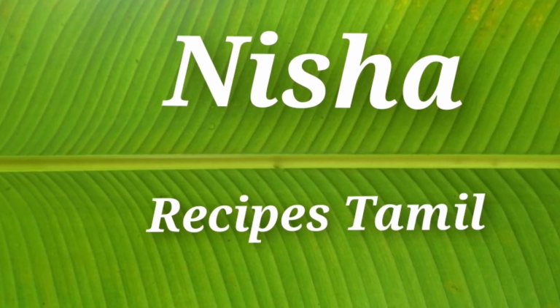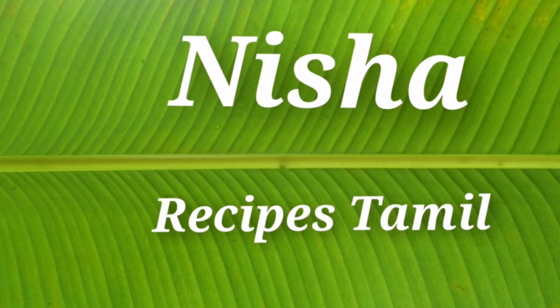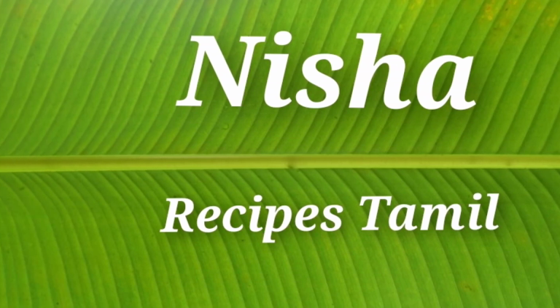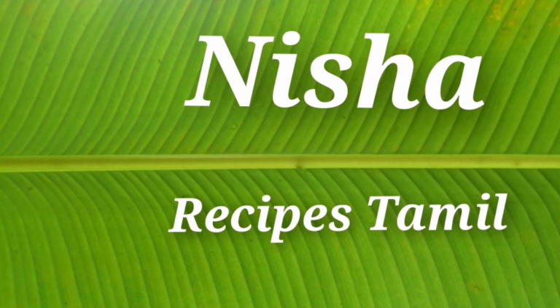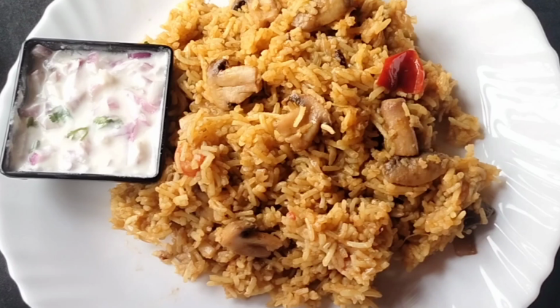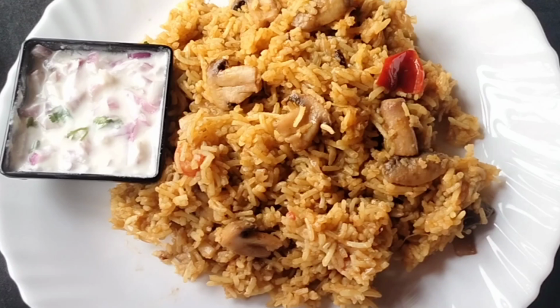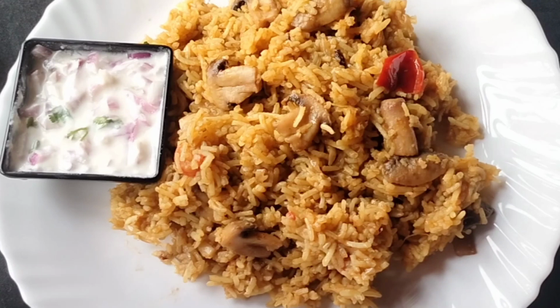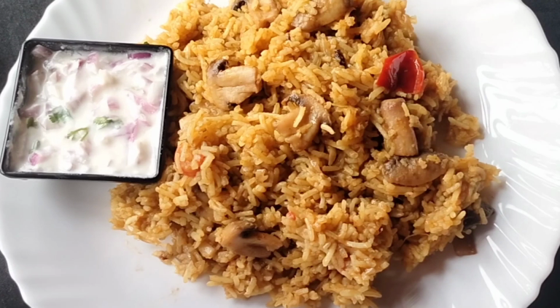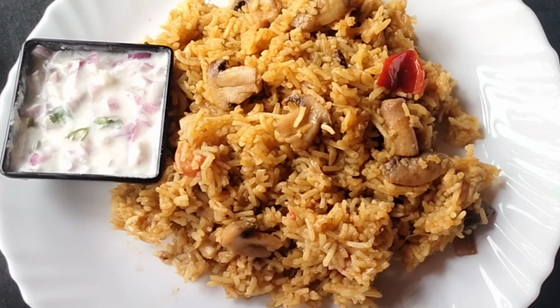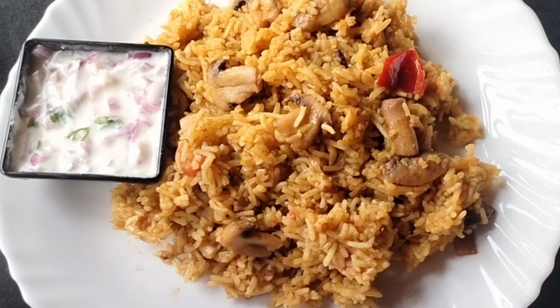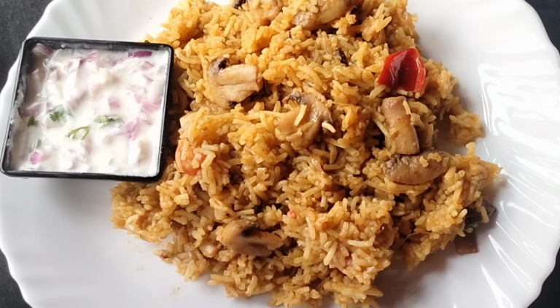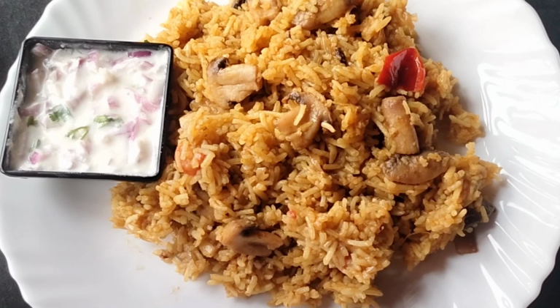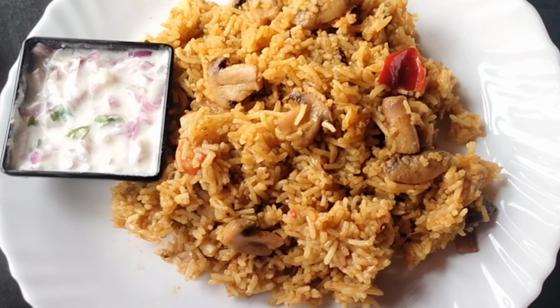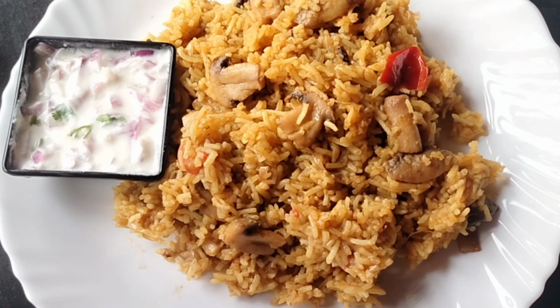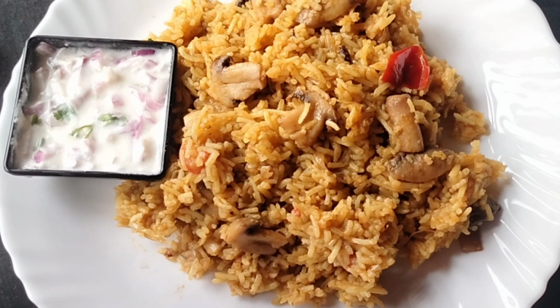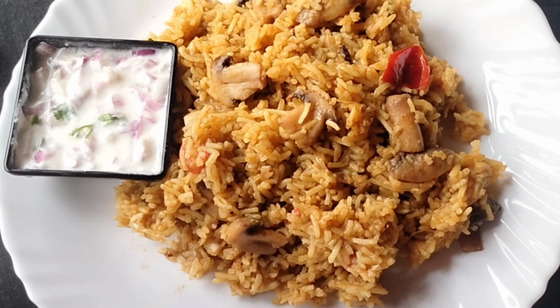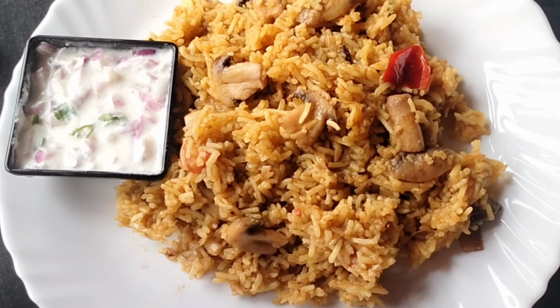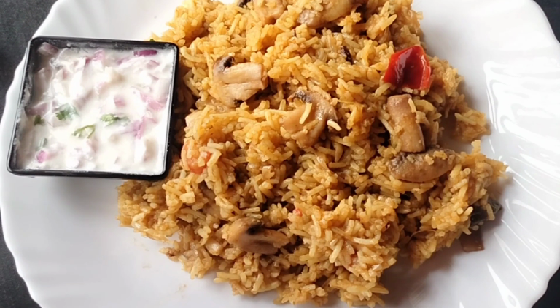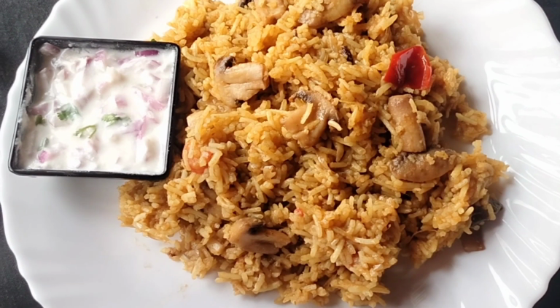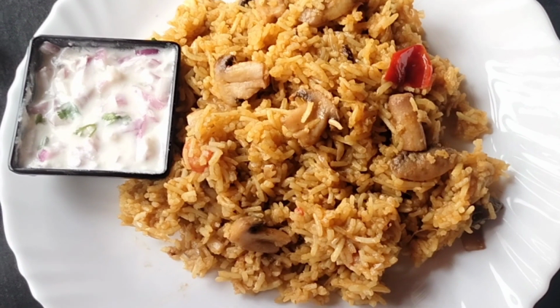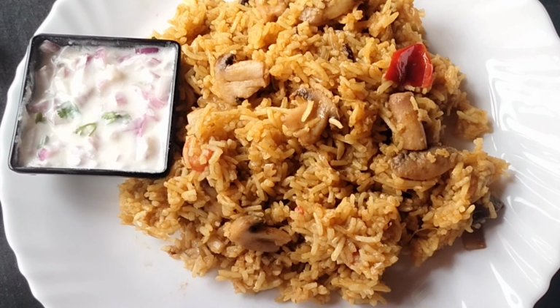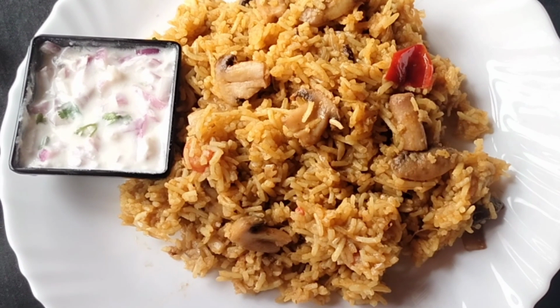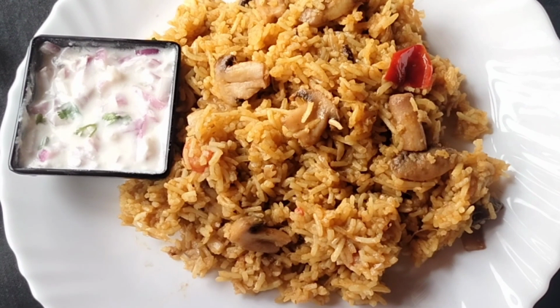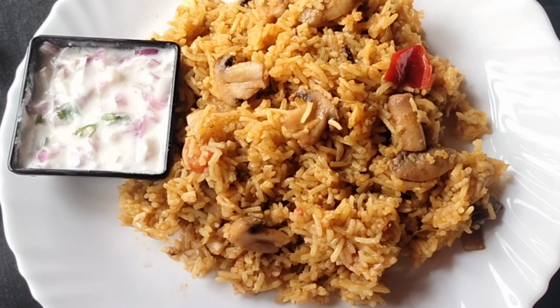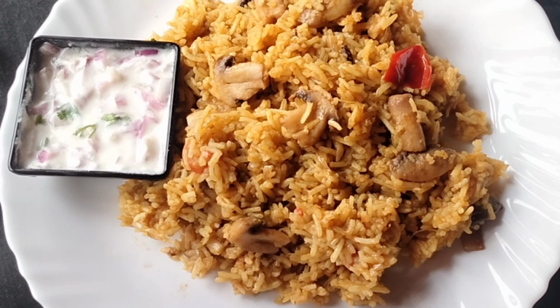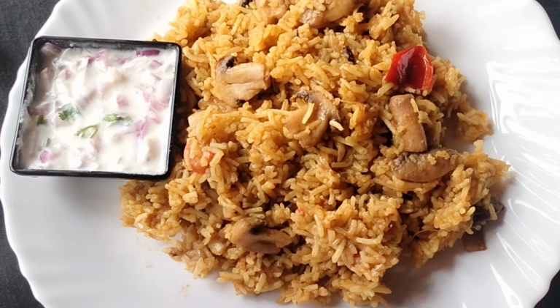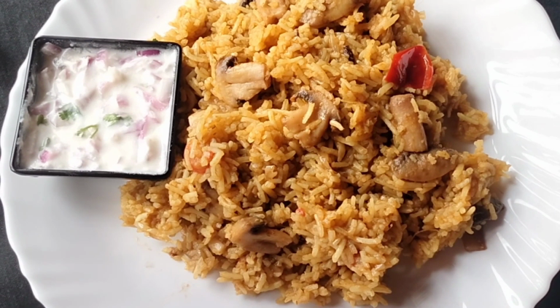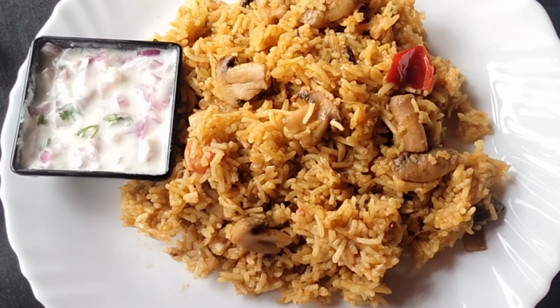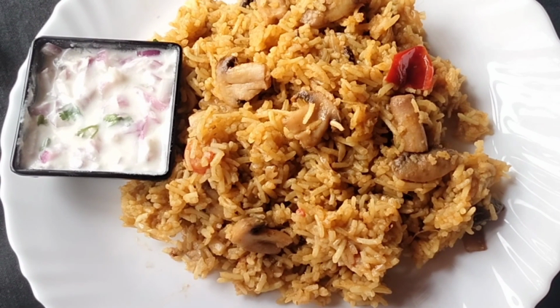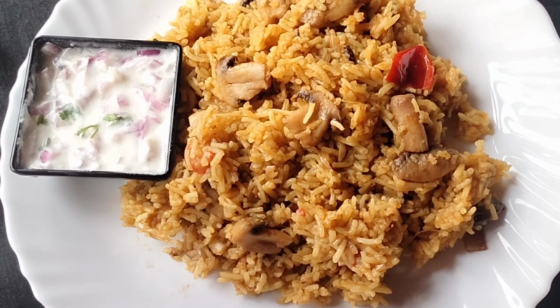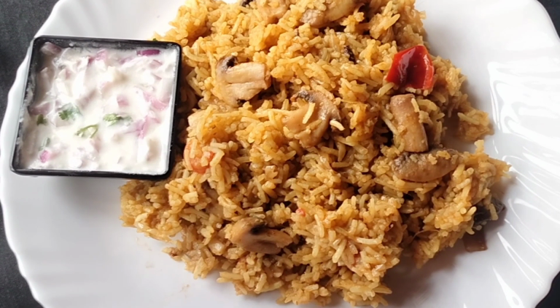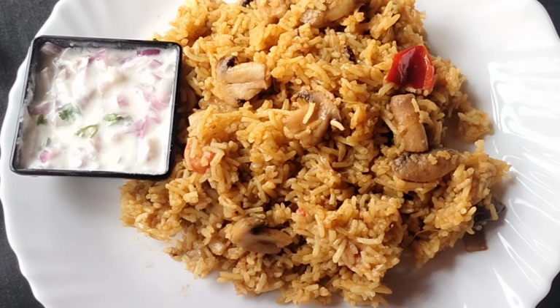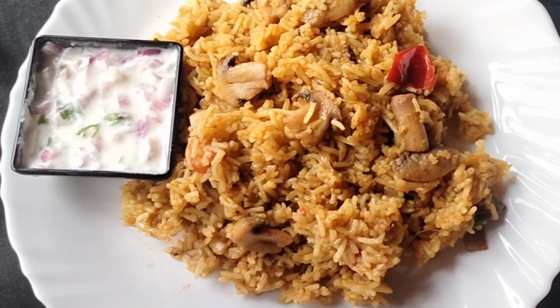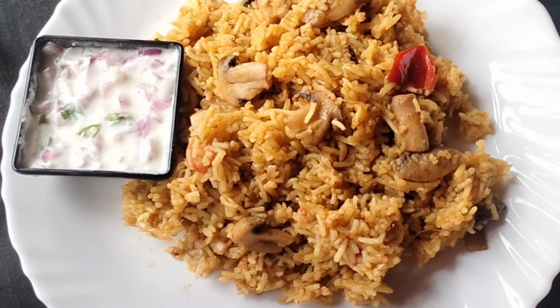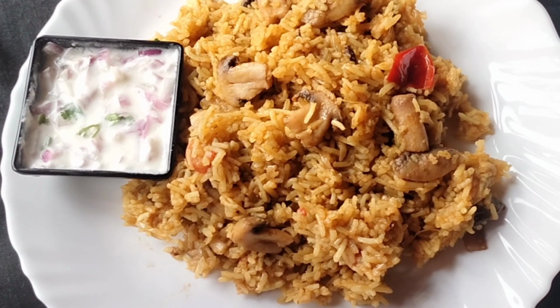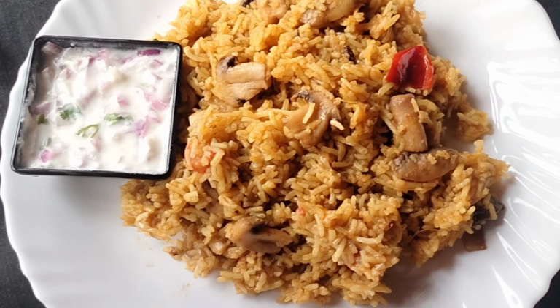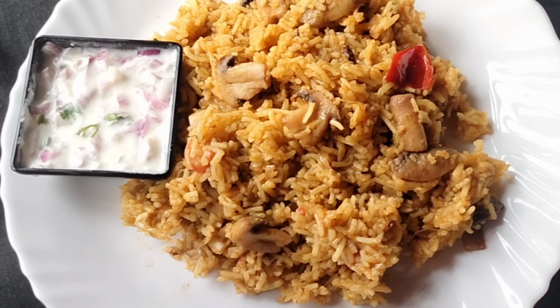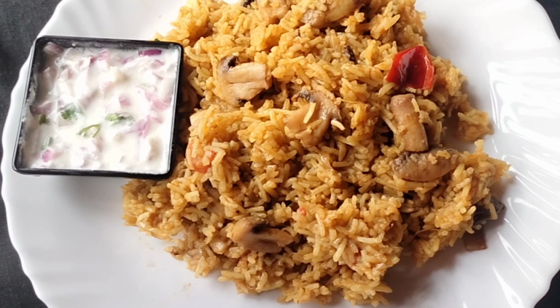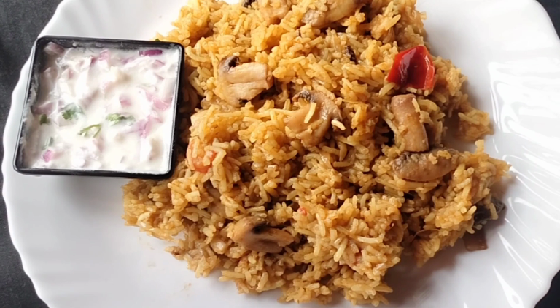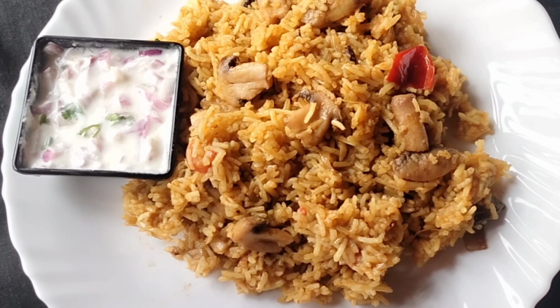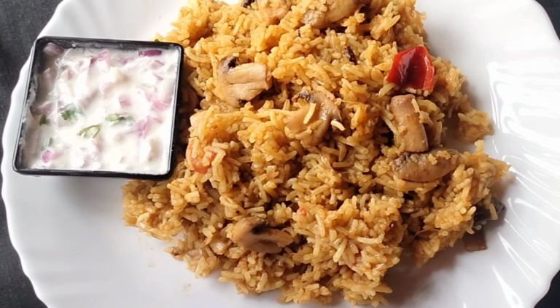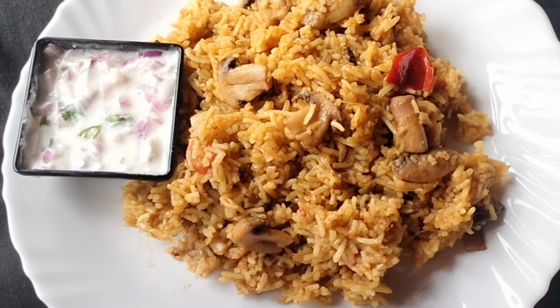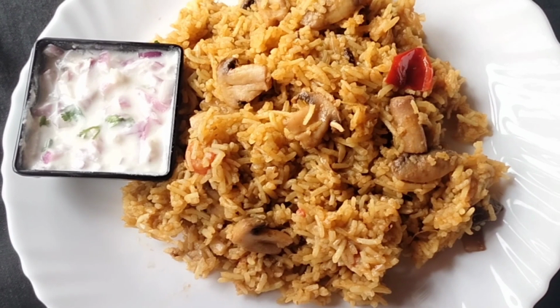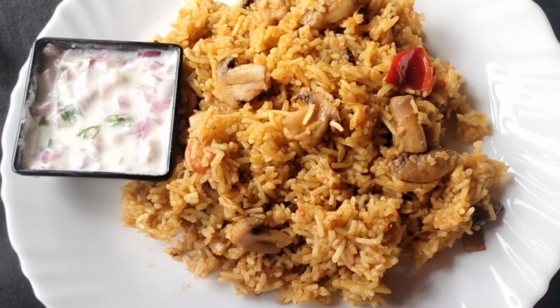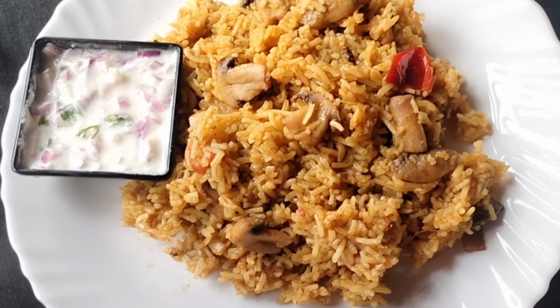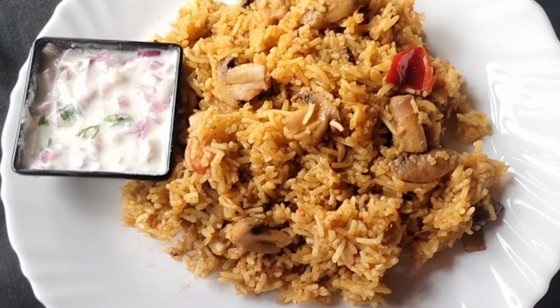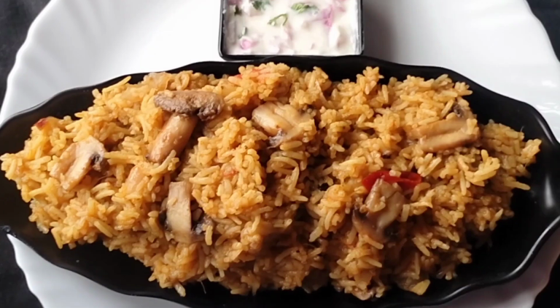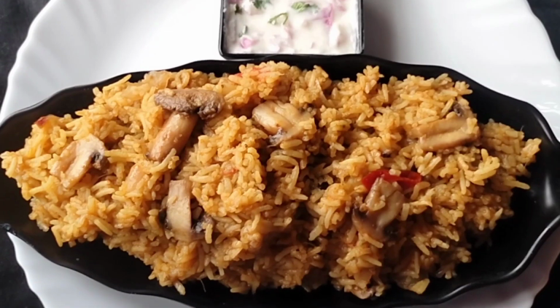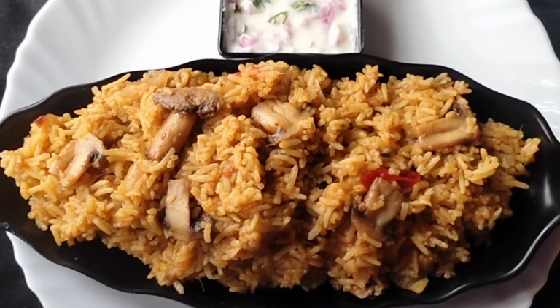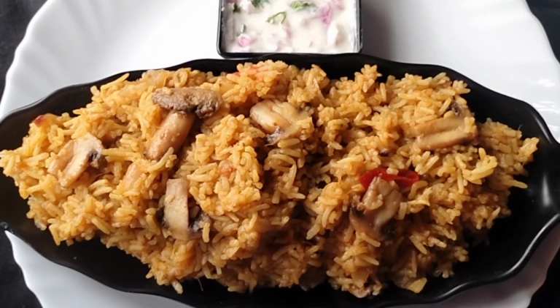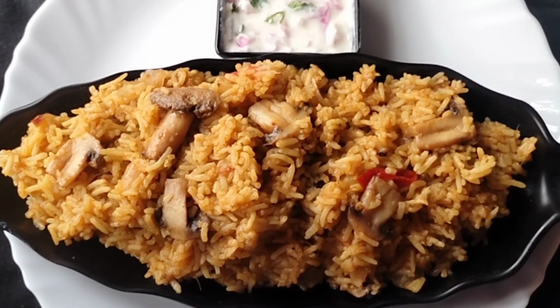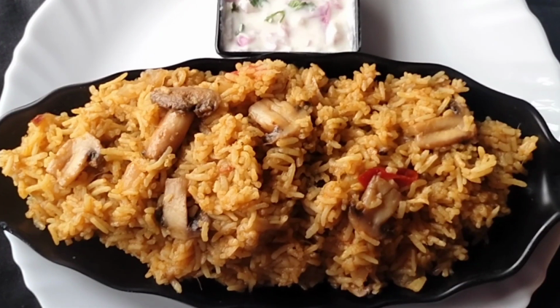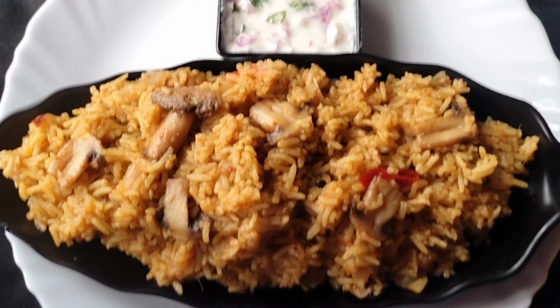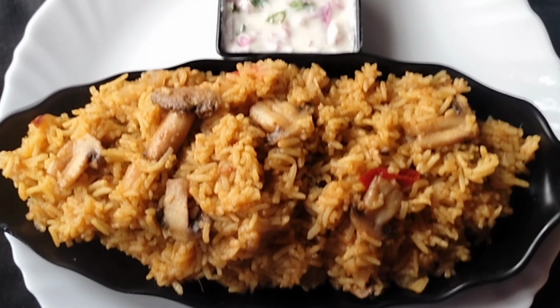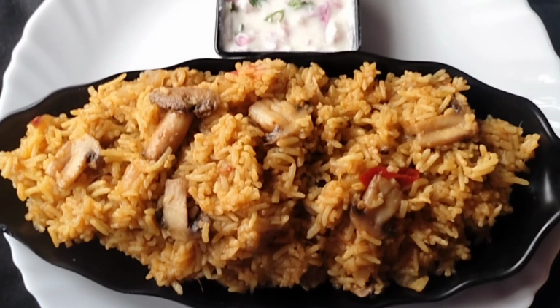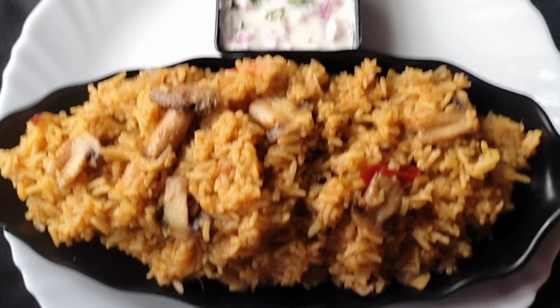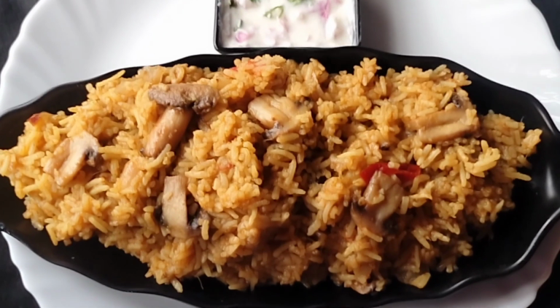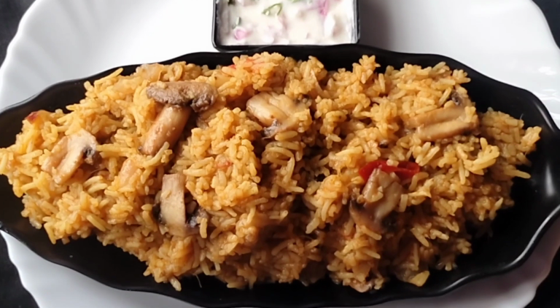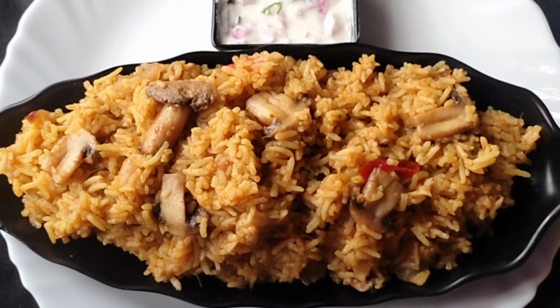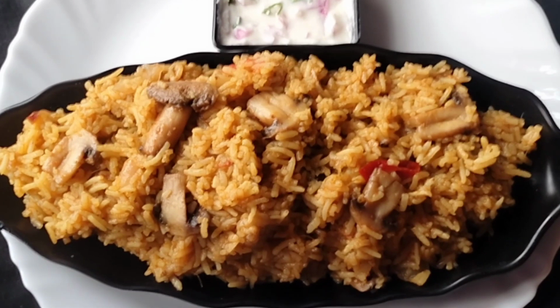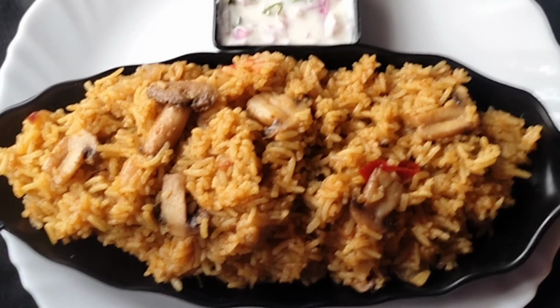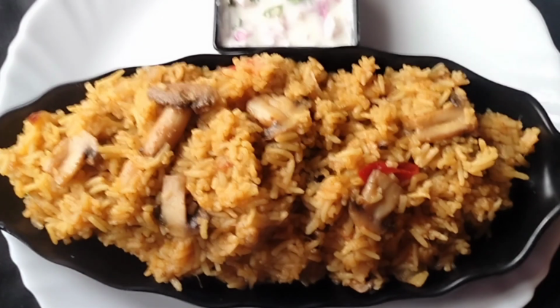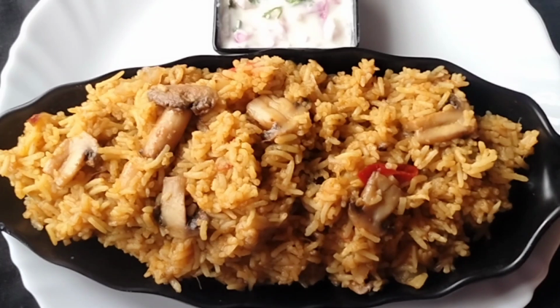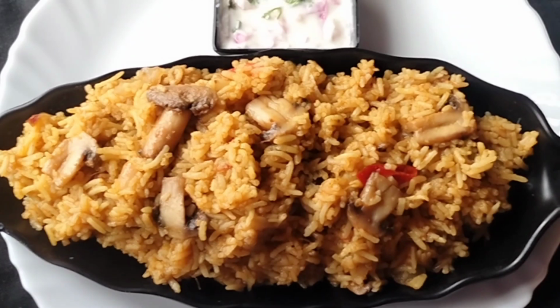Hello Friends, welcome to Nishar Recipes Tamil. In our channel, Mushroom Biryani is called Mashrom Biryani.